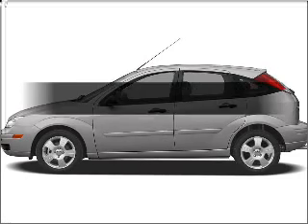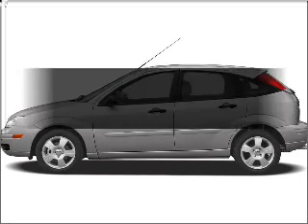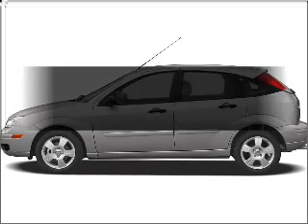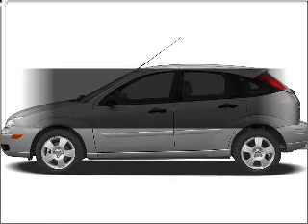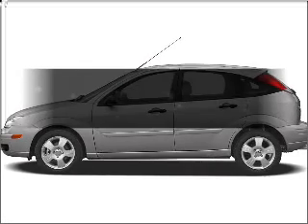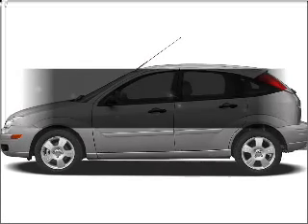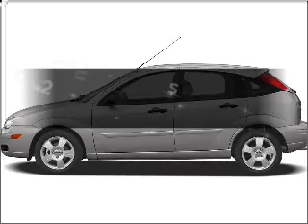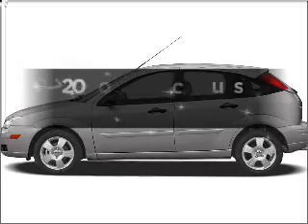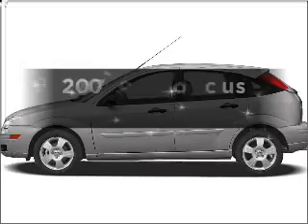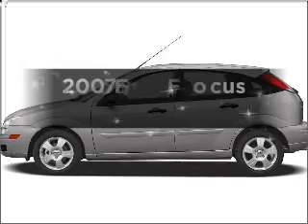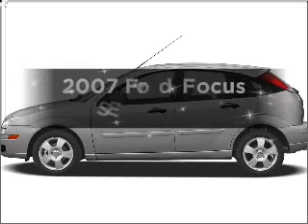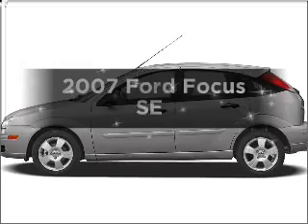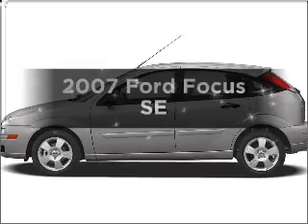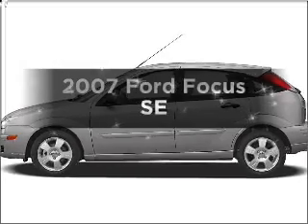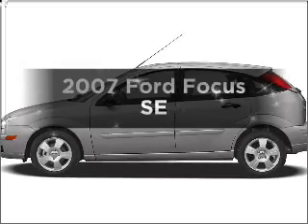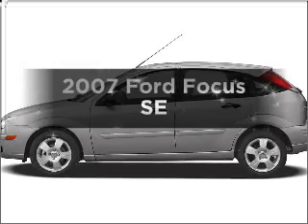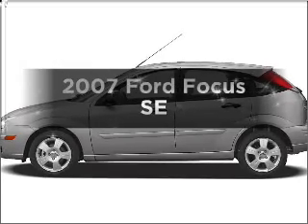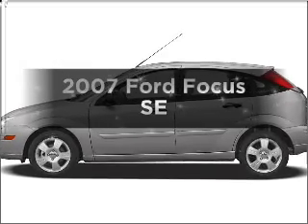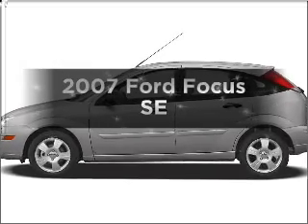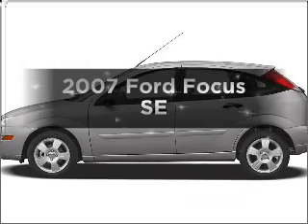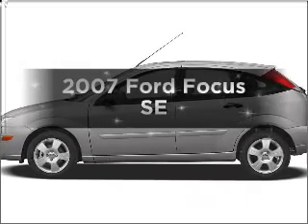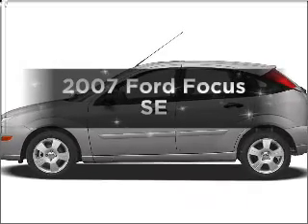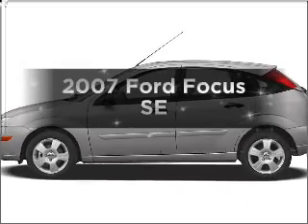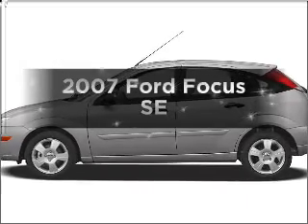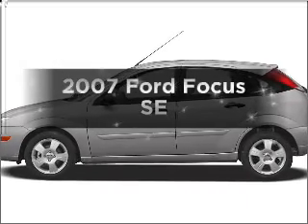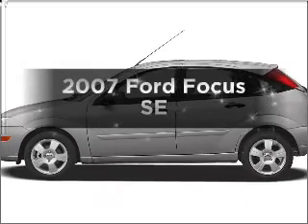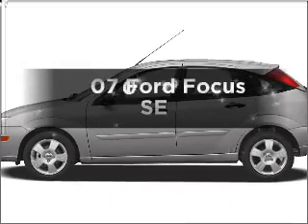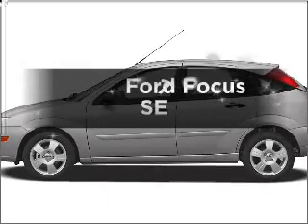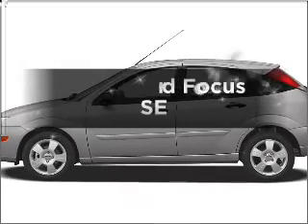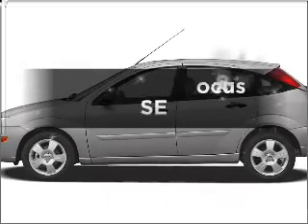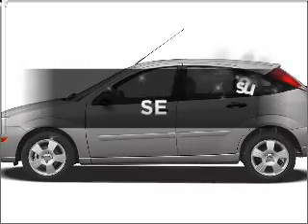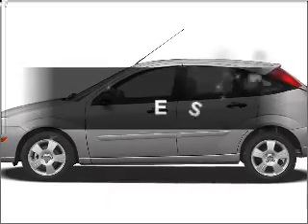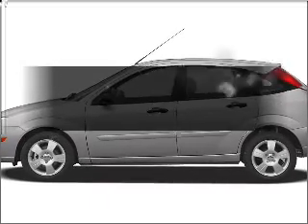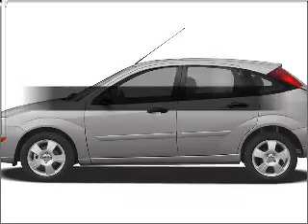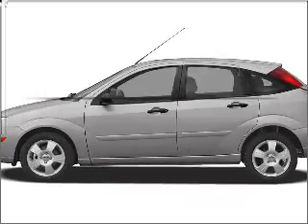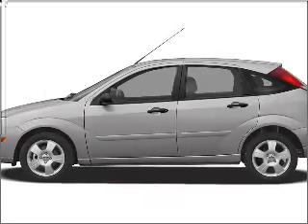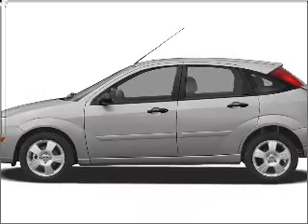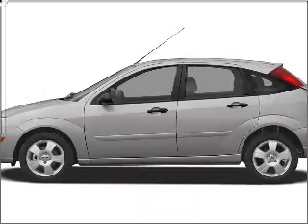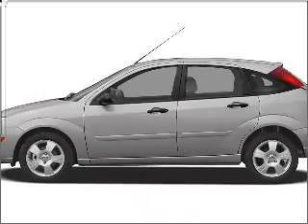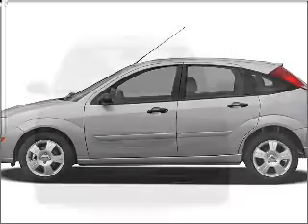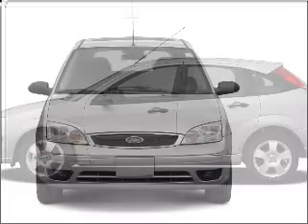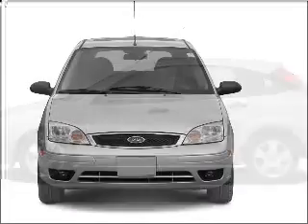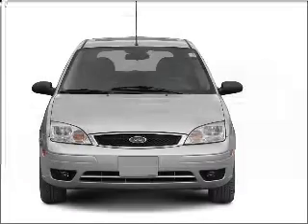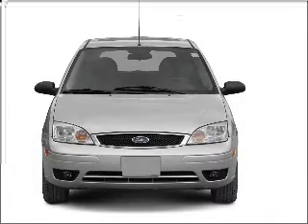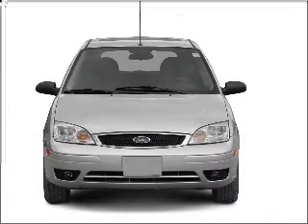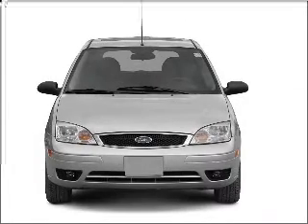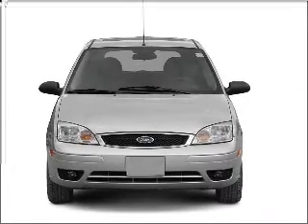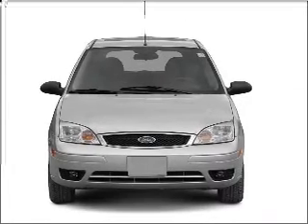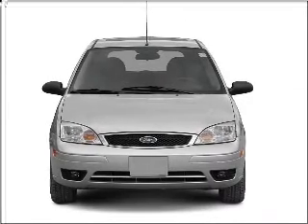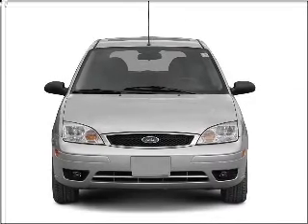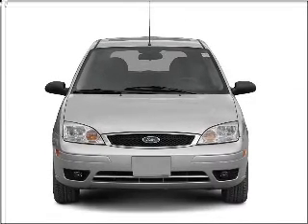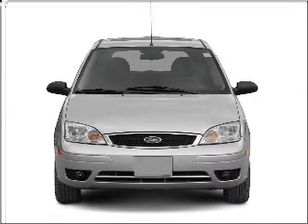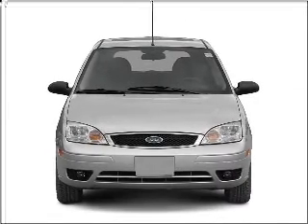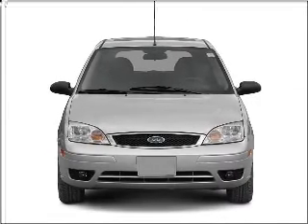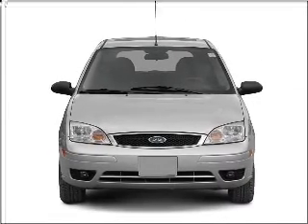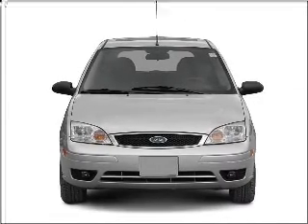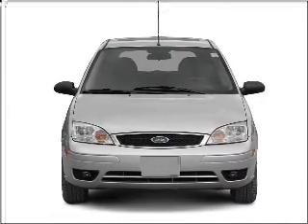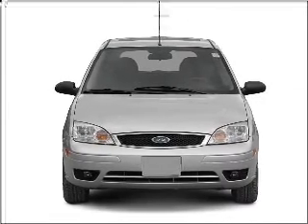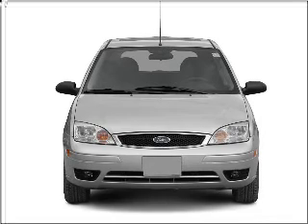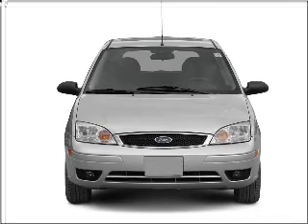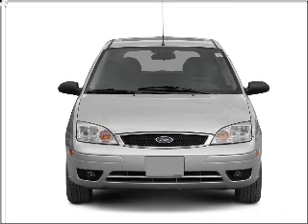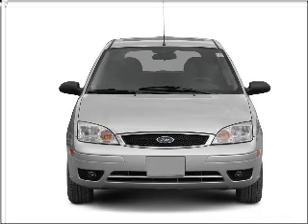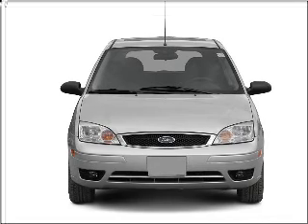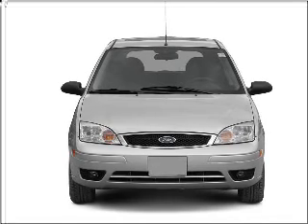Get noticed in this 2007 Ford Focus. Everything you need under one roof with this great vehicle.